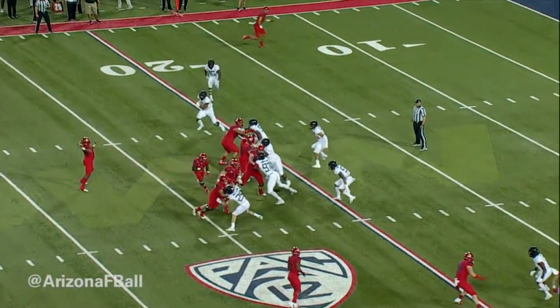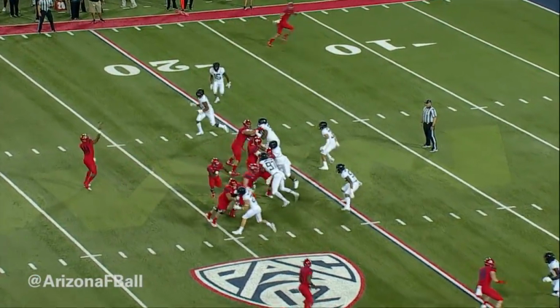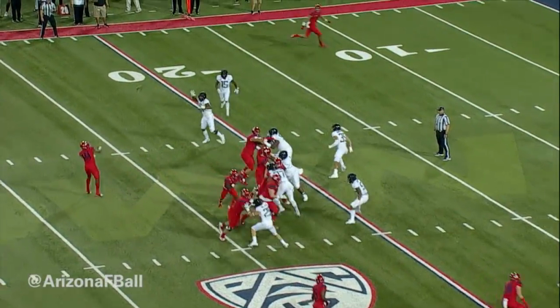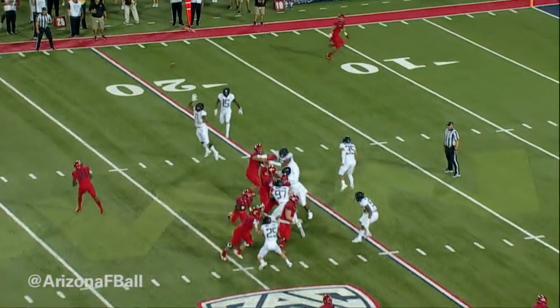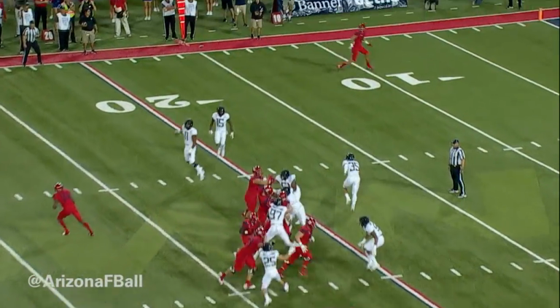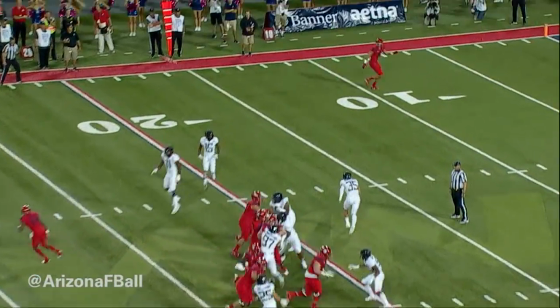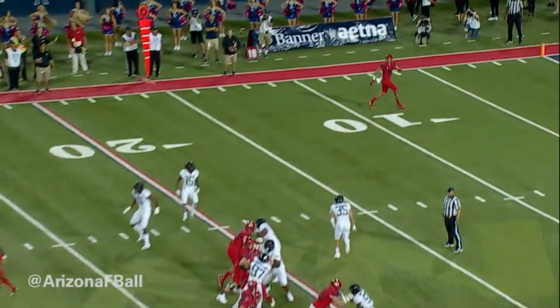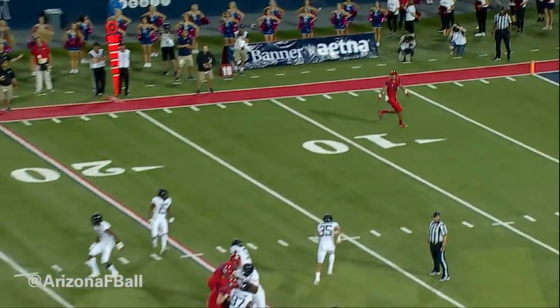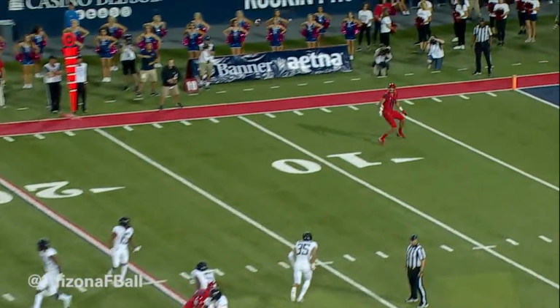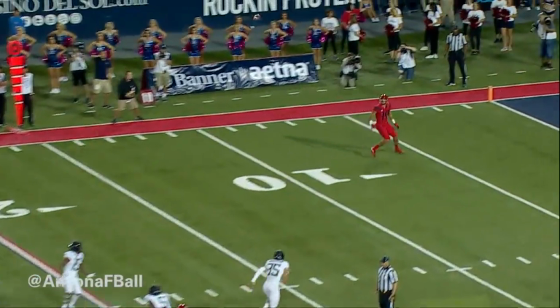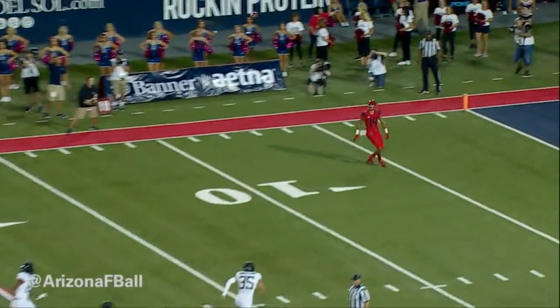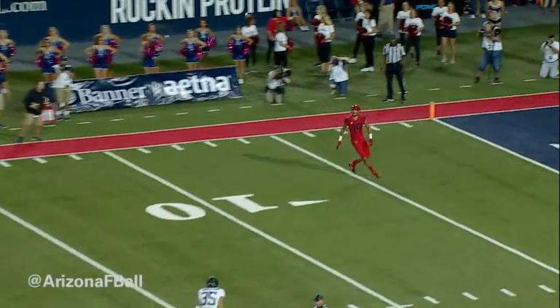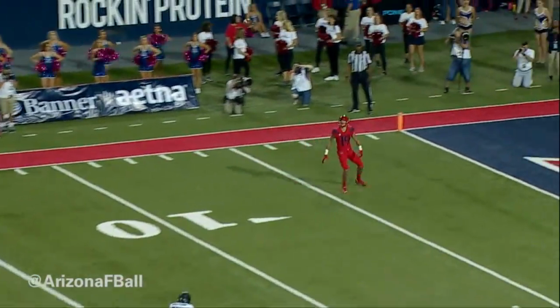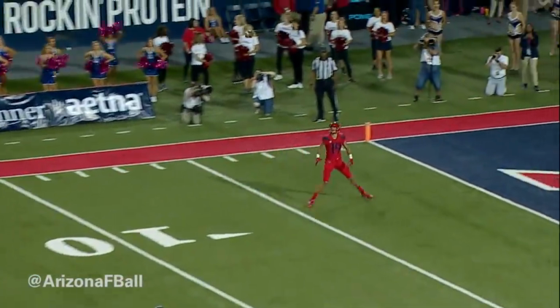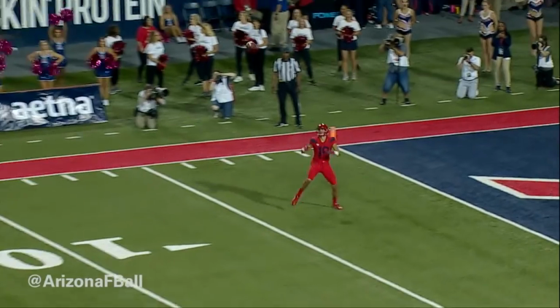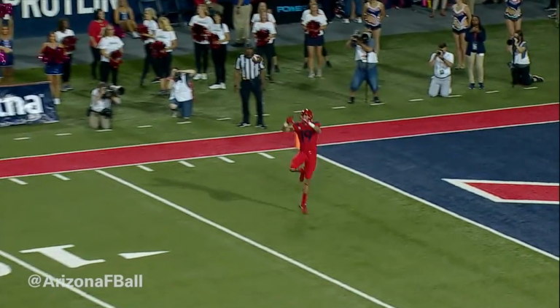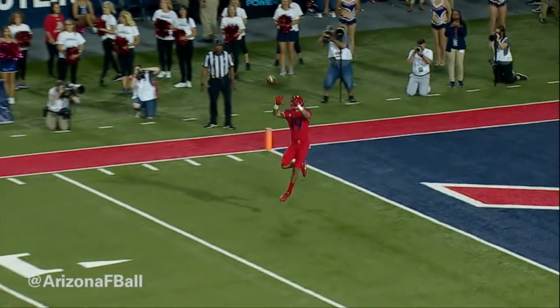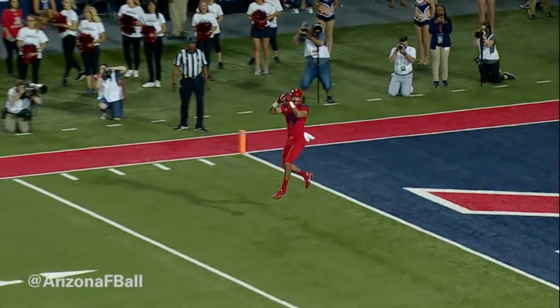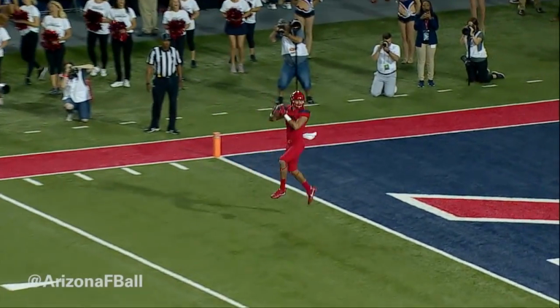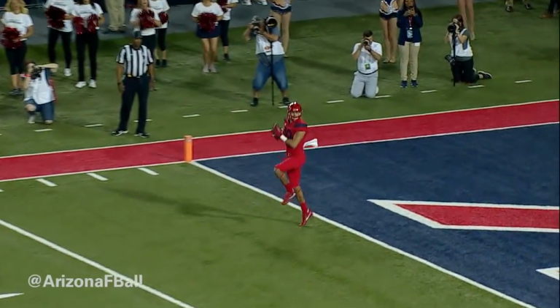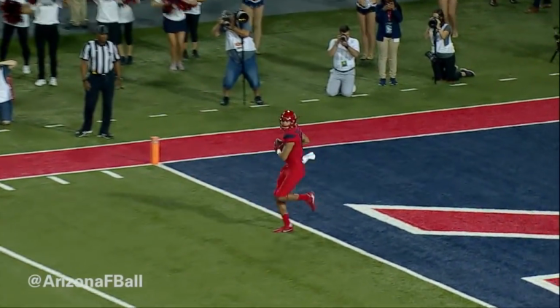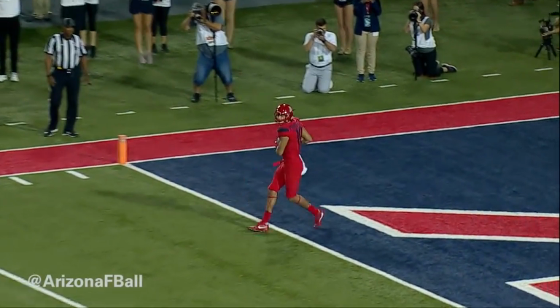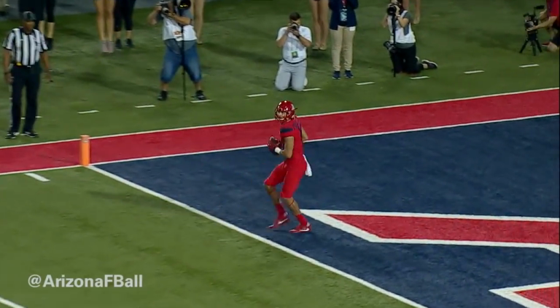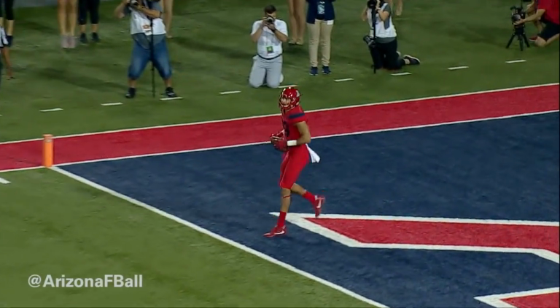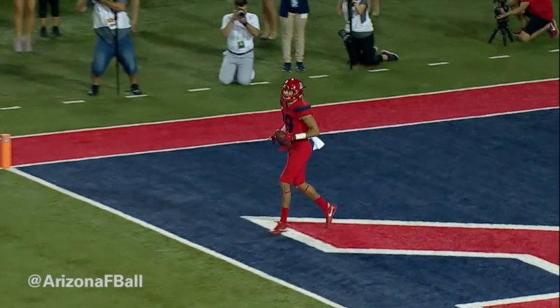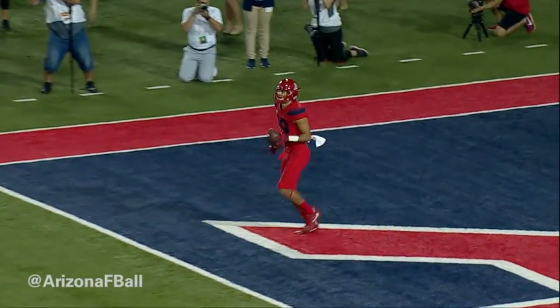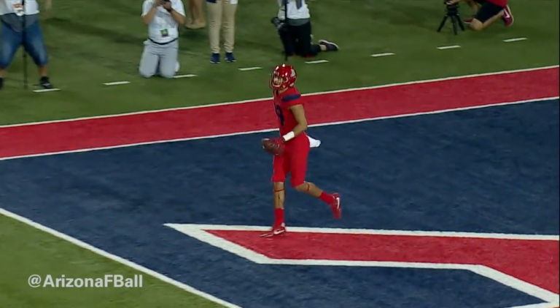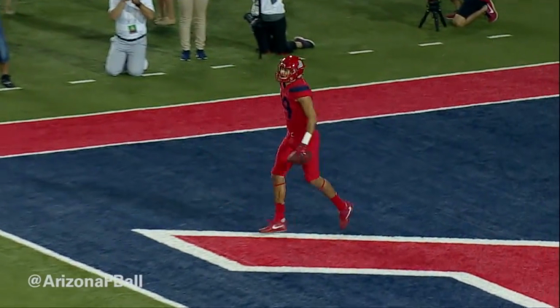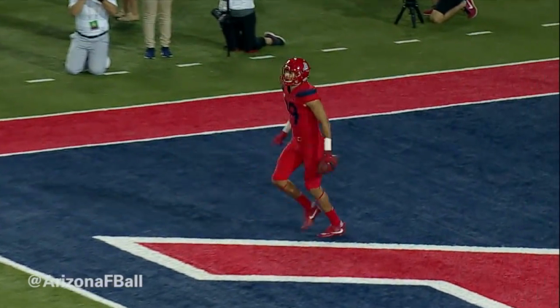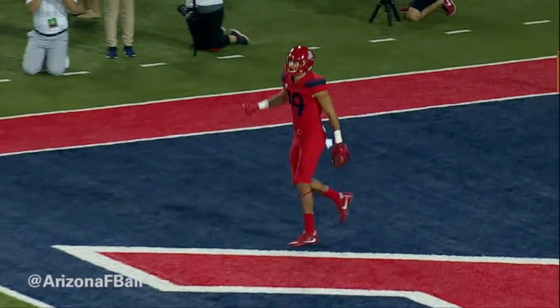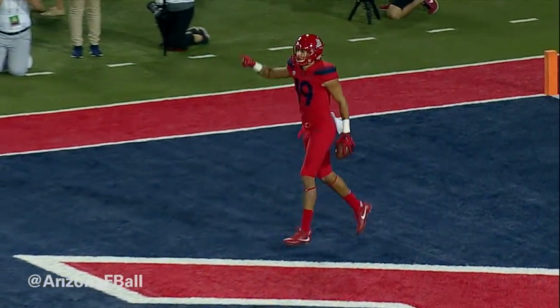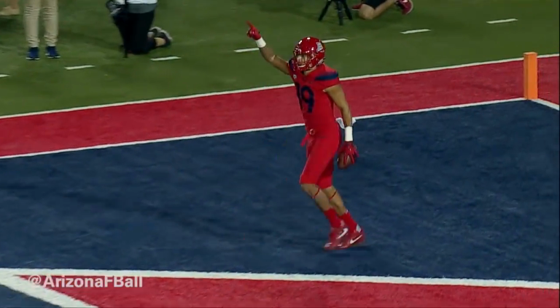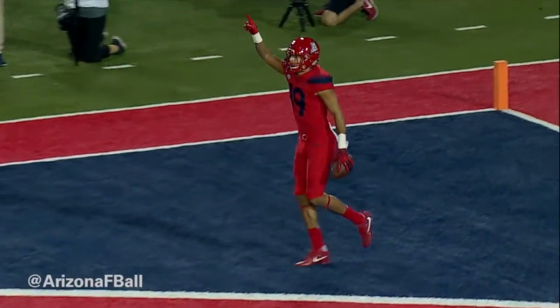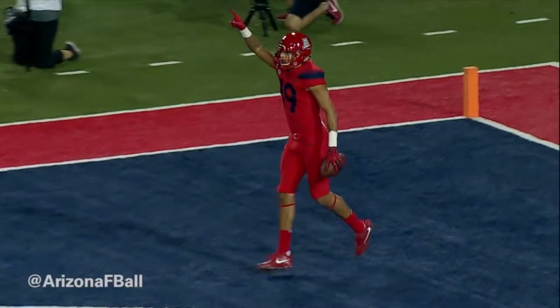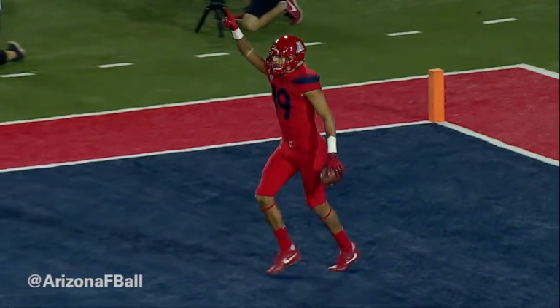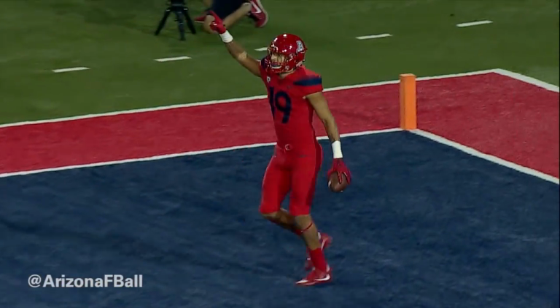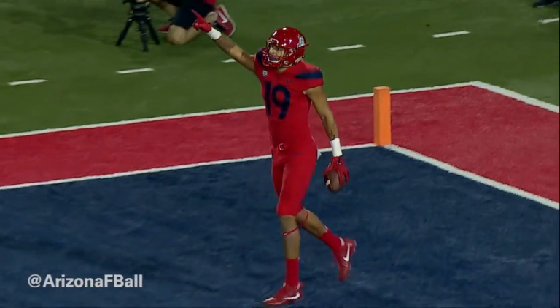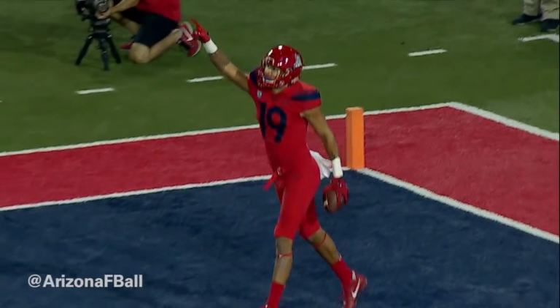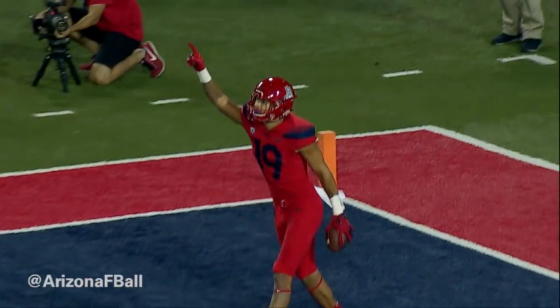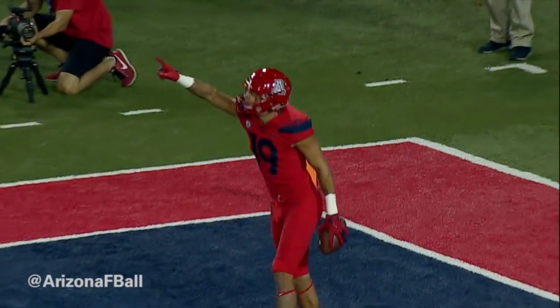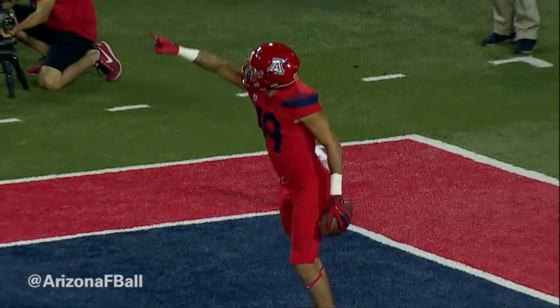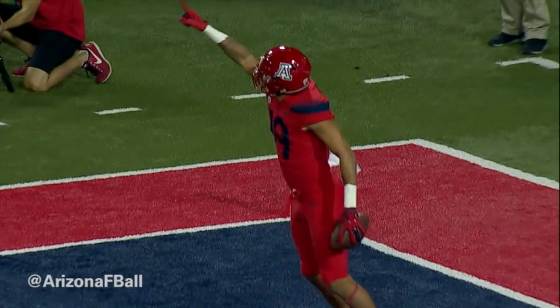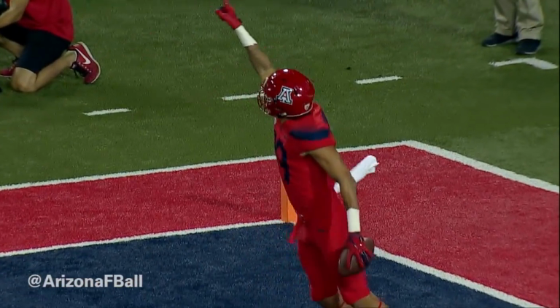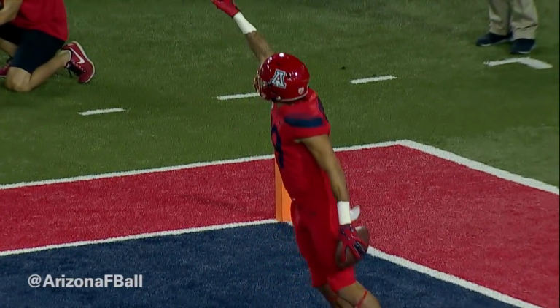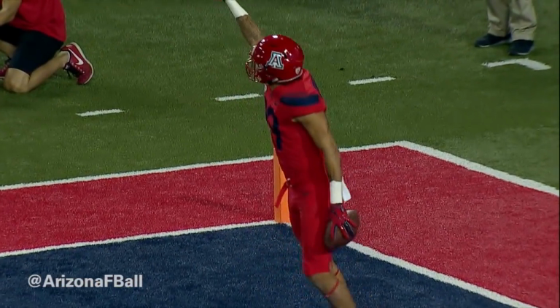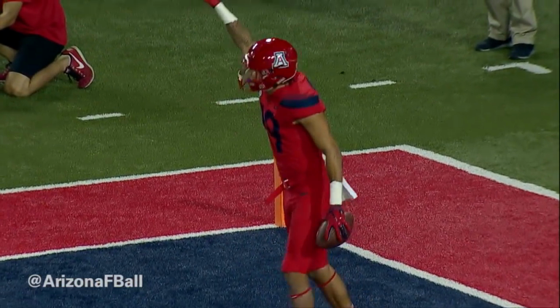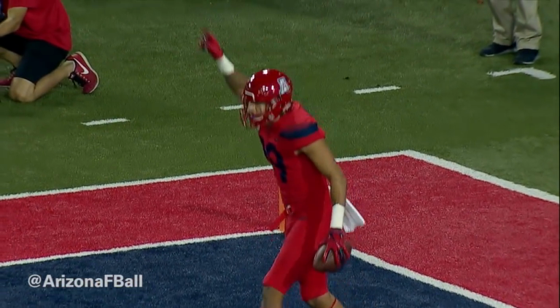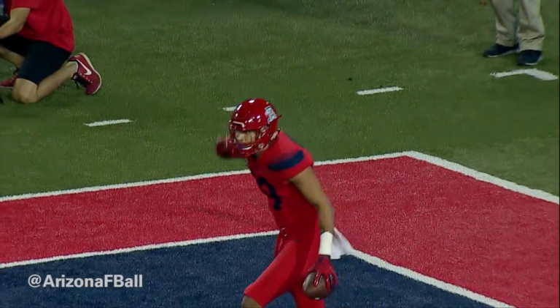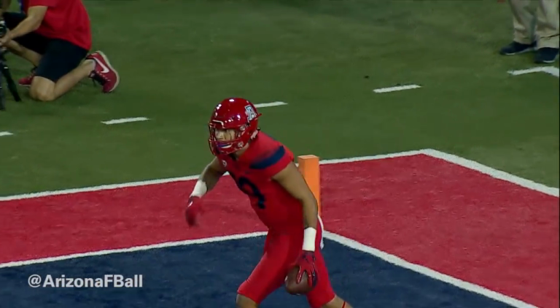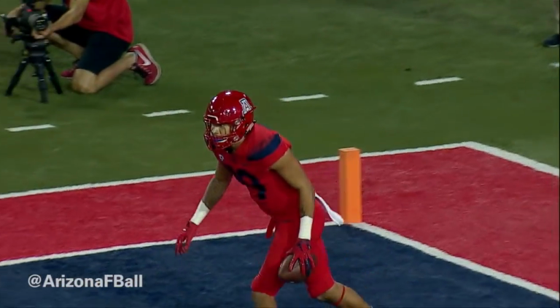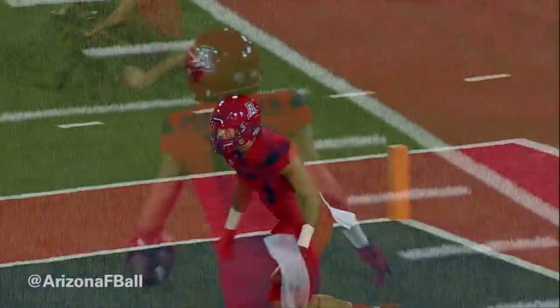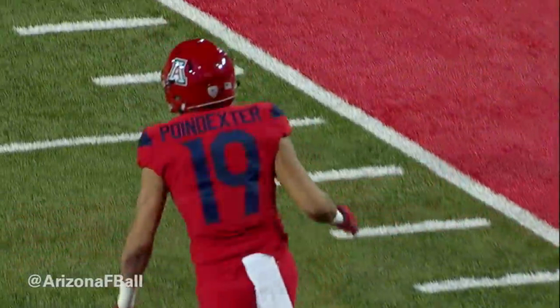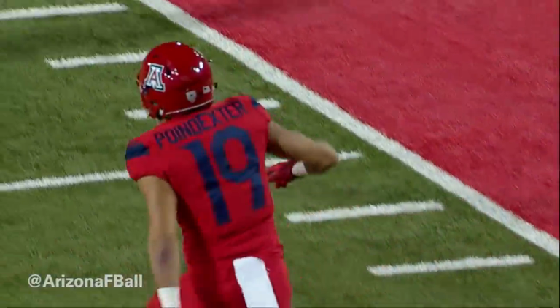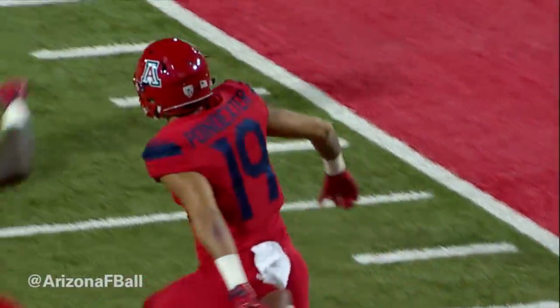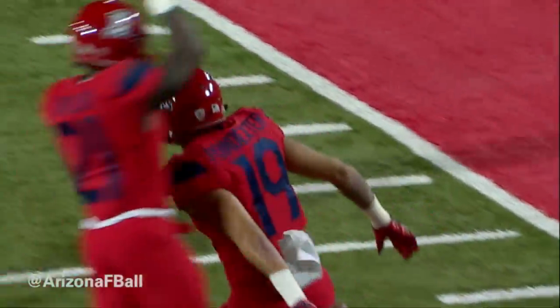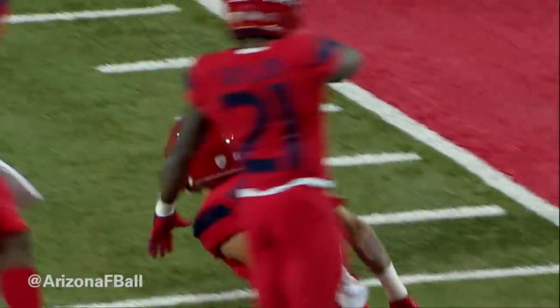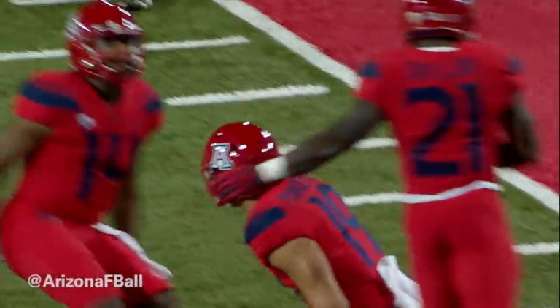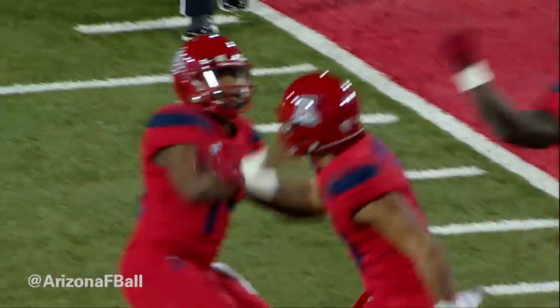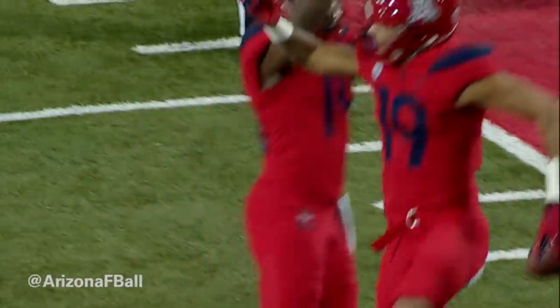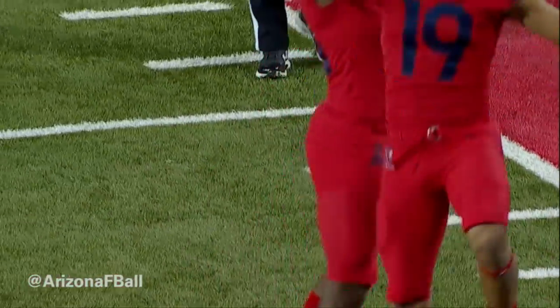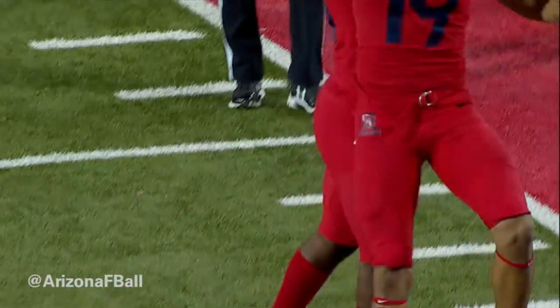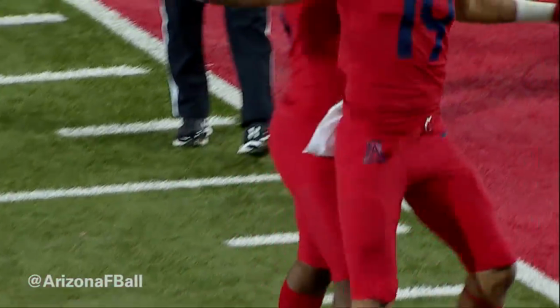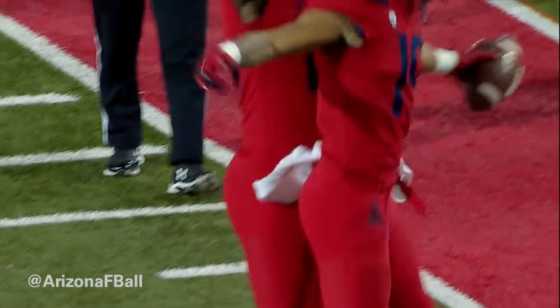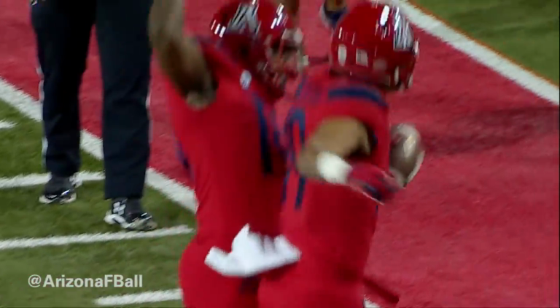Play fake, Tate to throw, man wide open — Poindexter, touchdown Arizona! That was a busted play by Oregon.